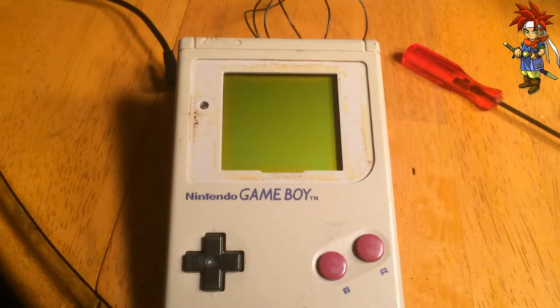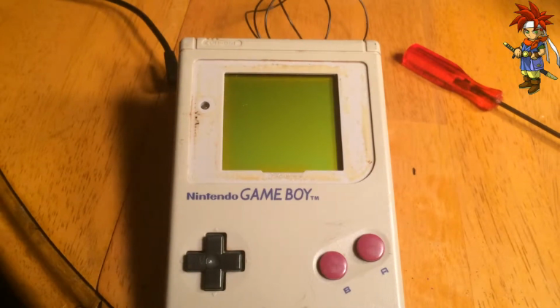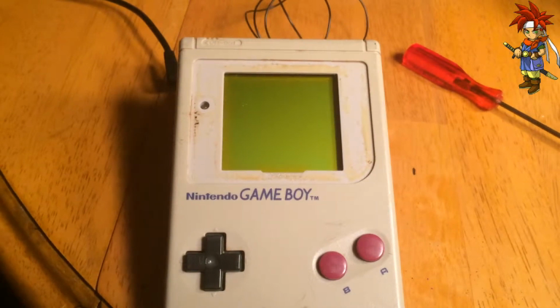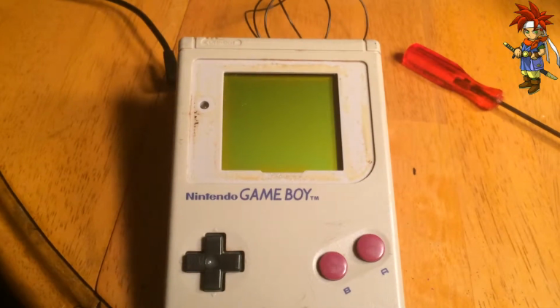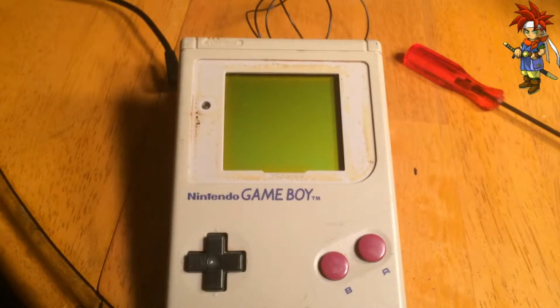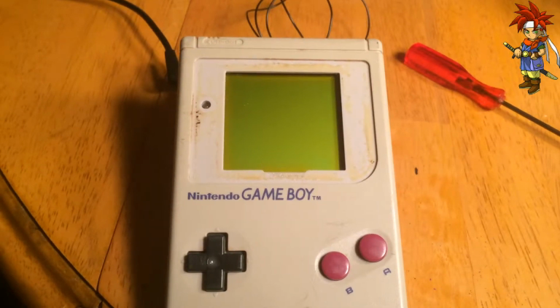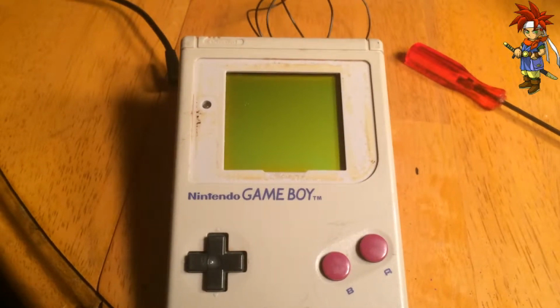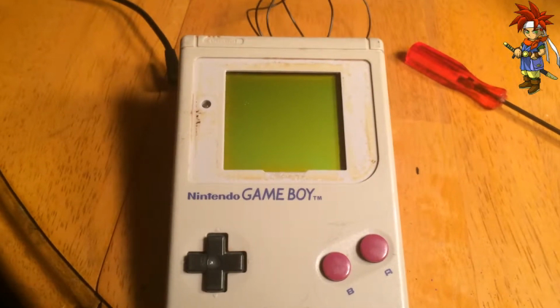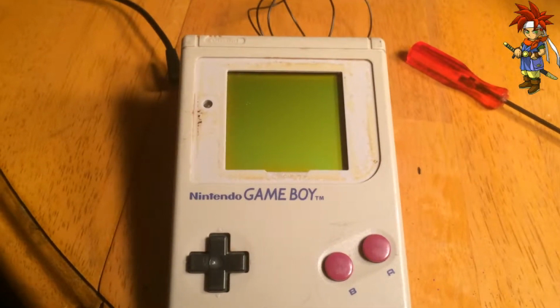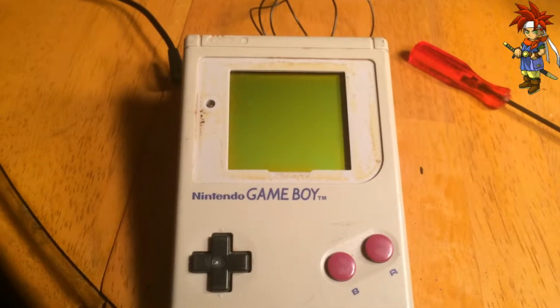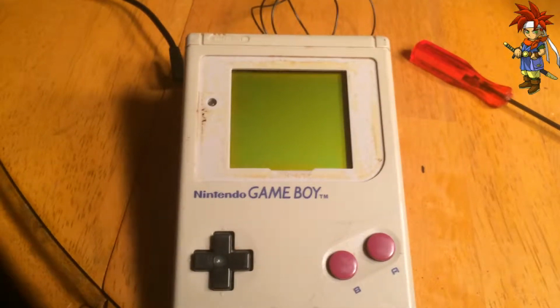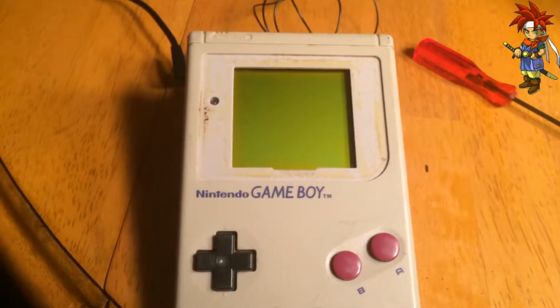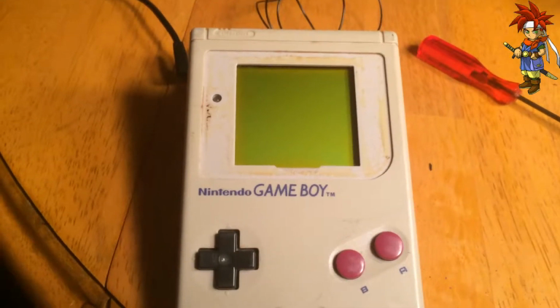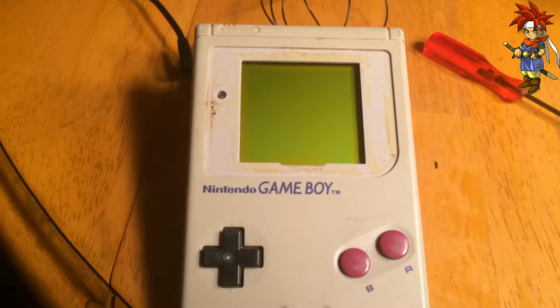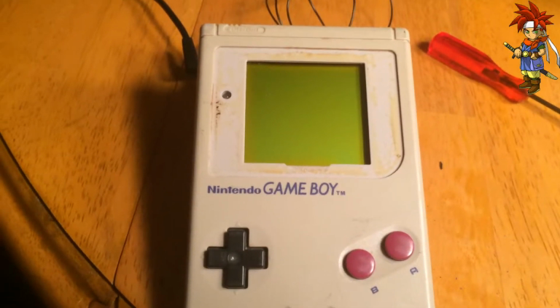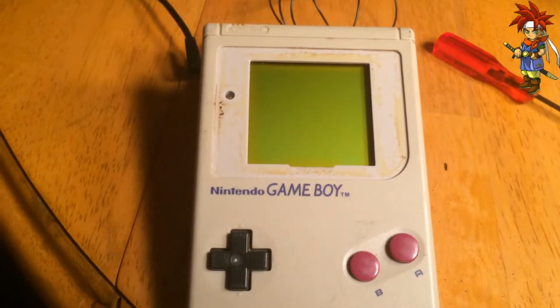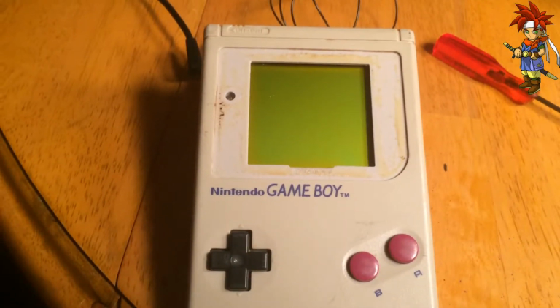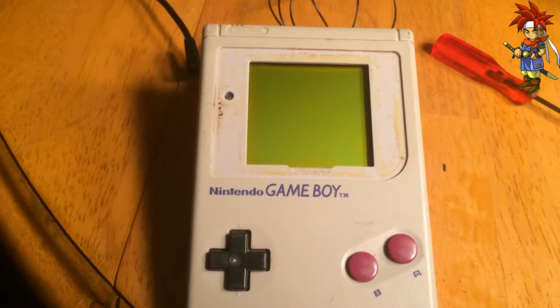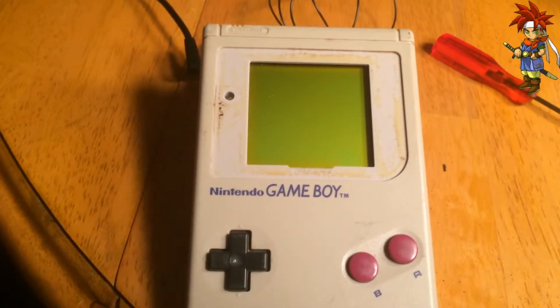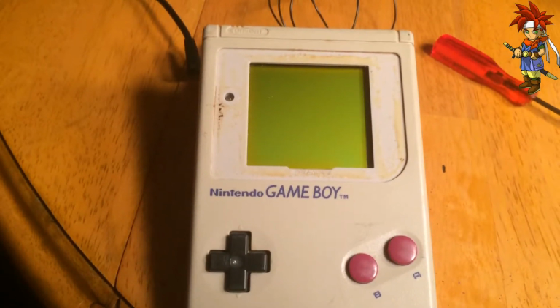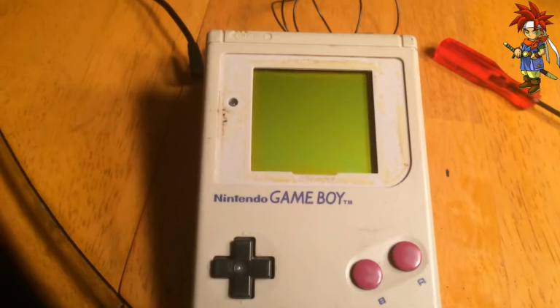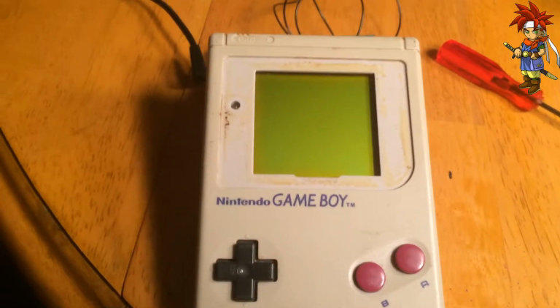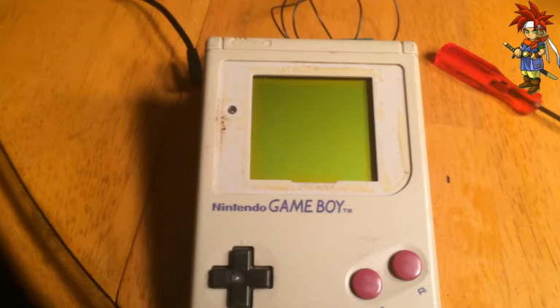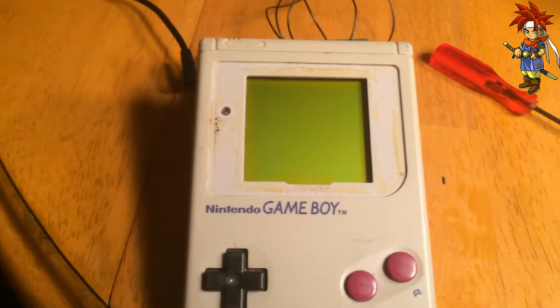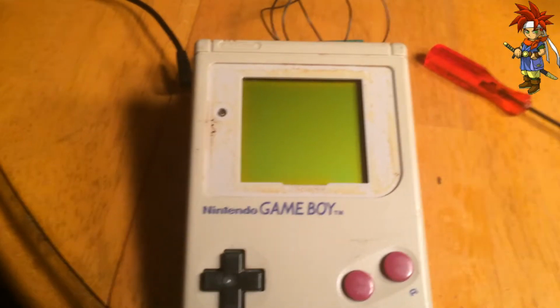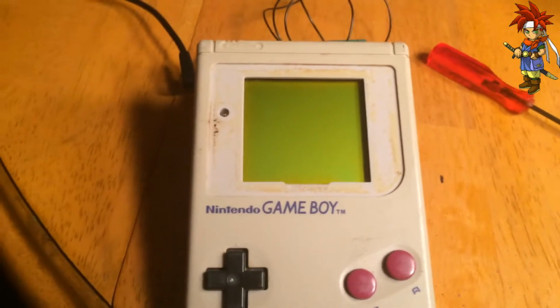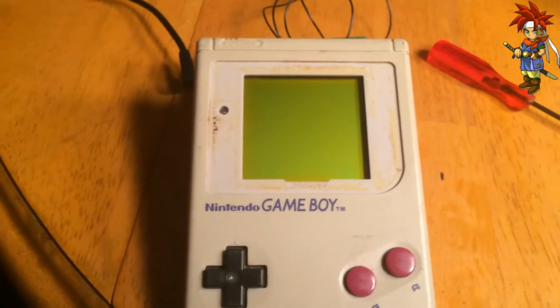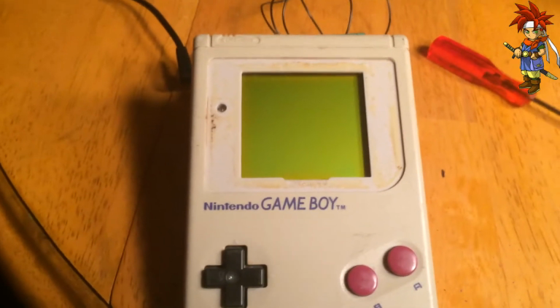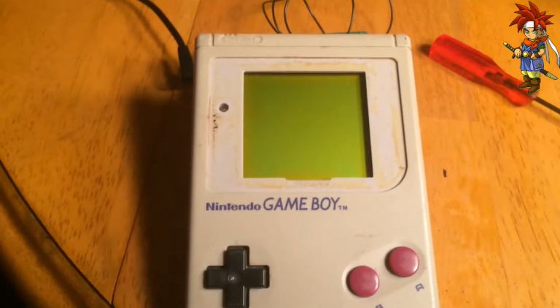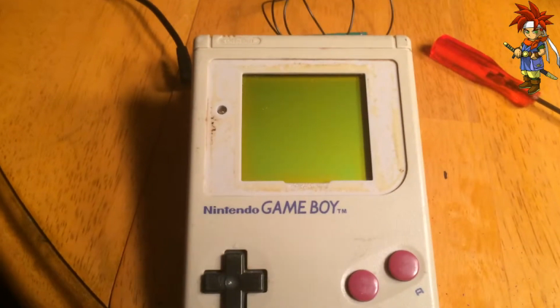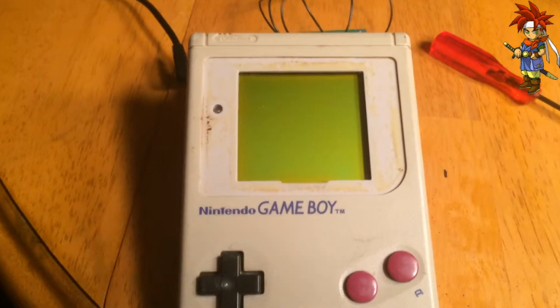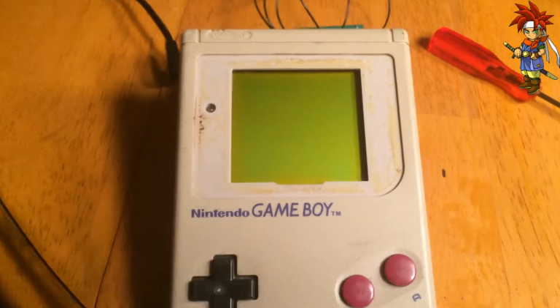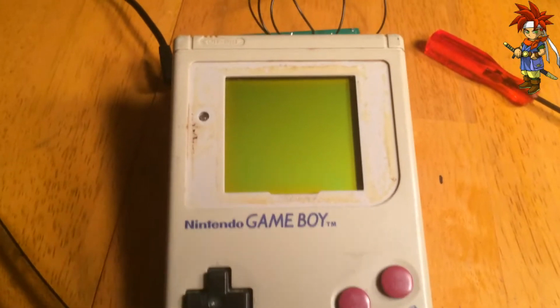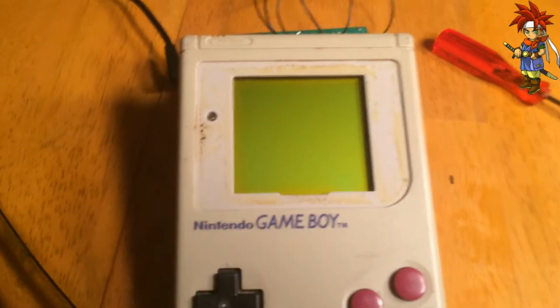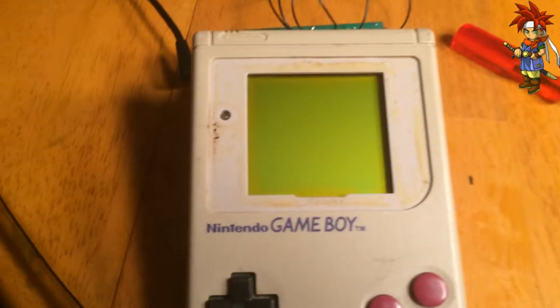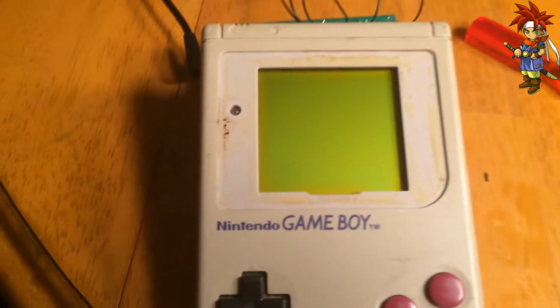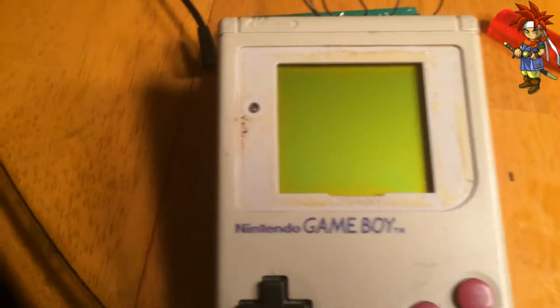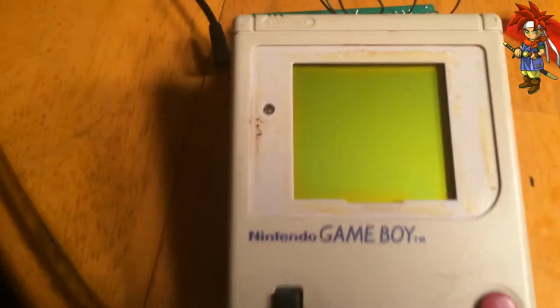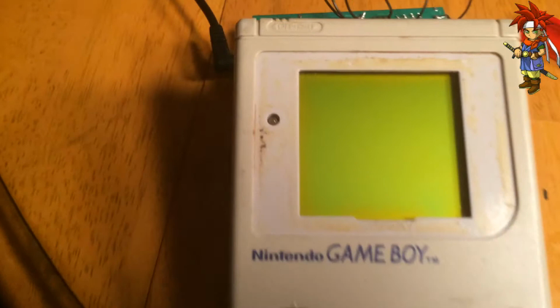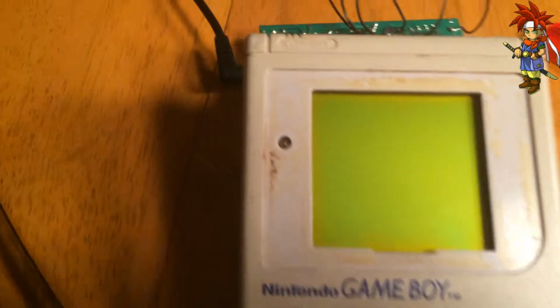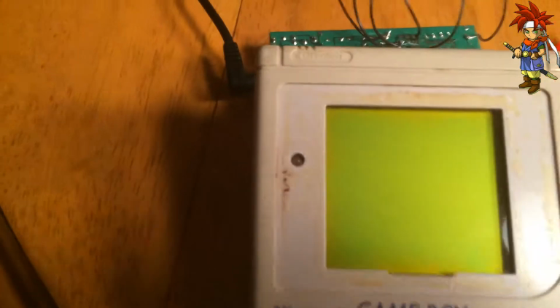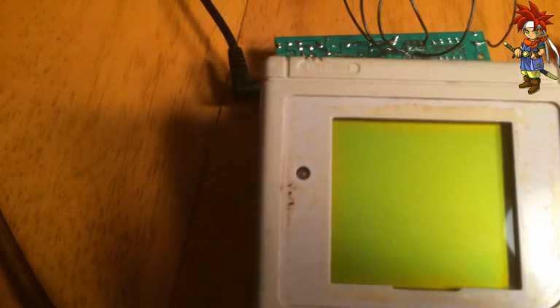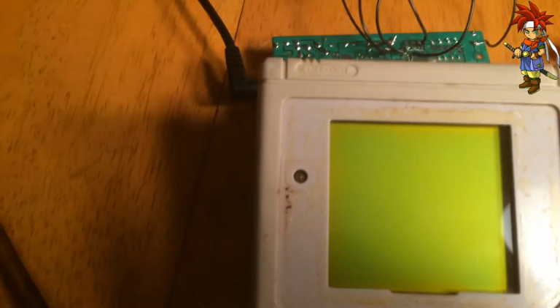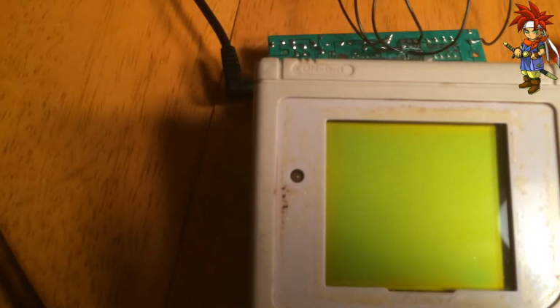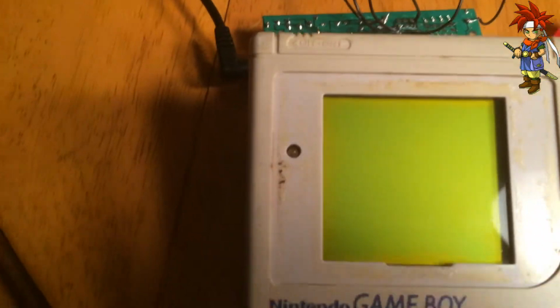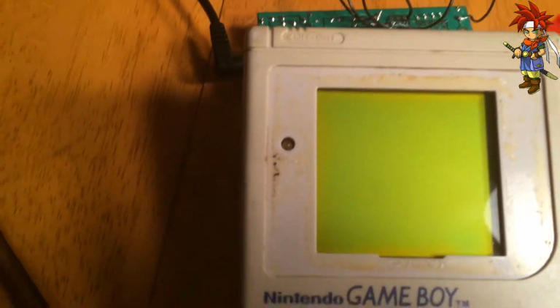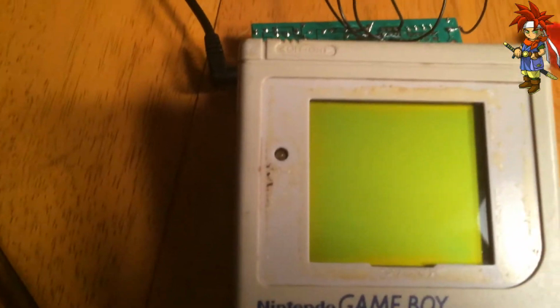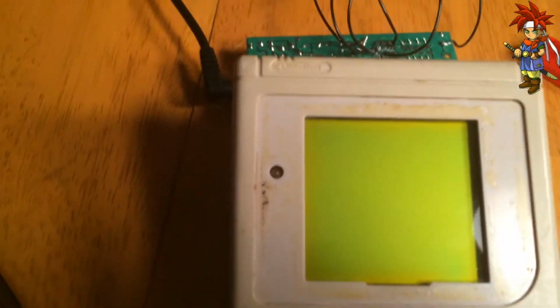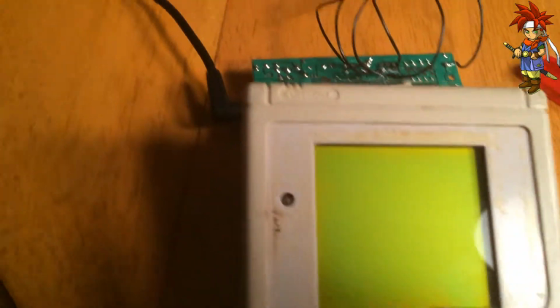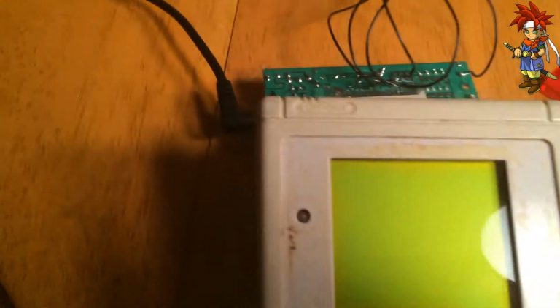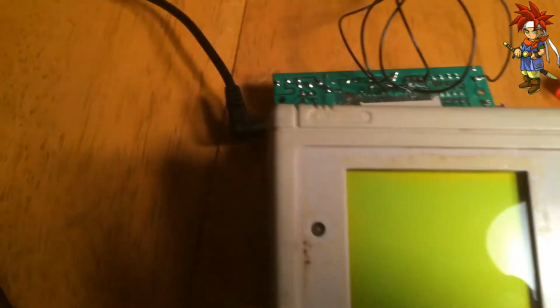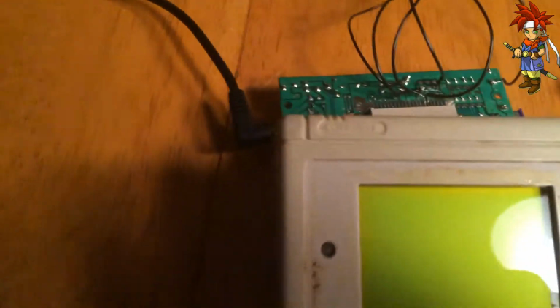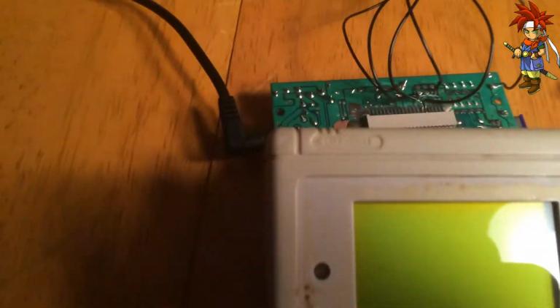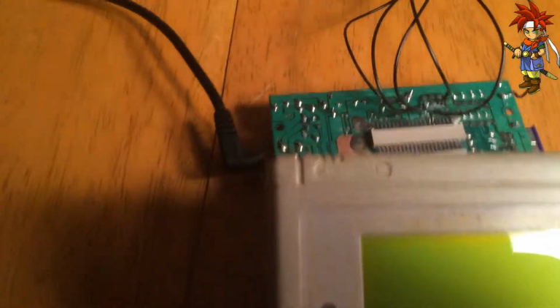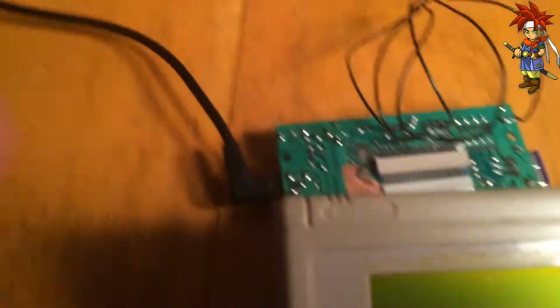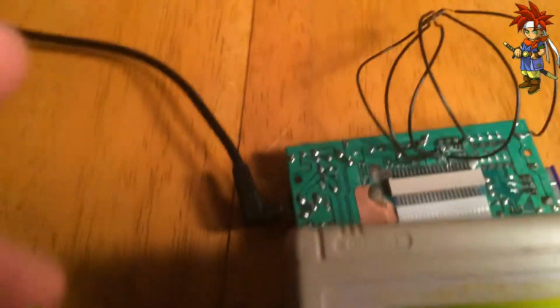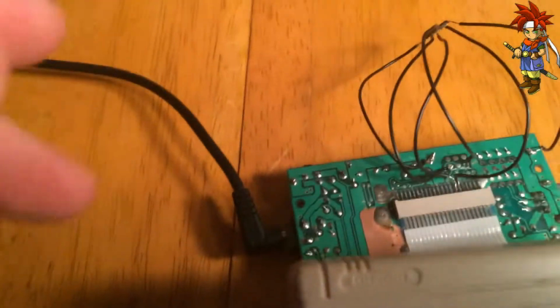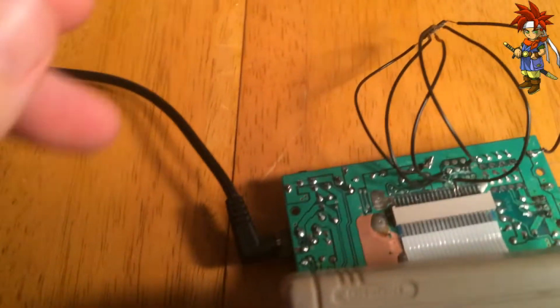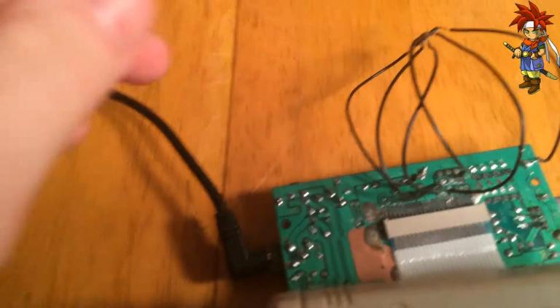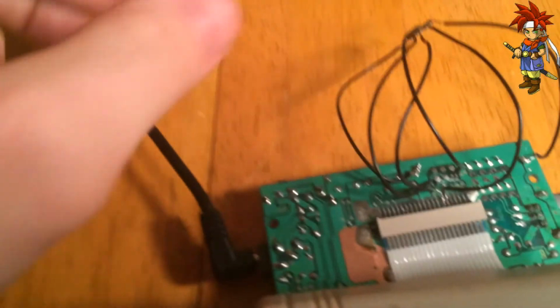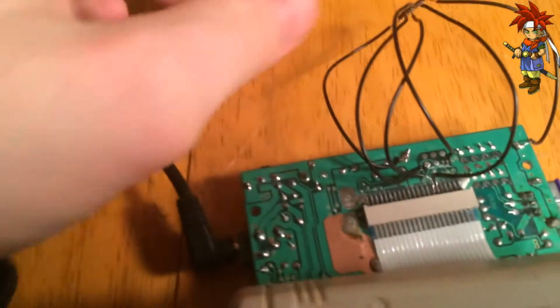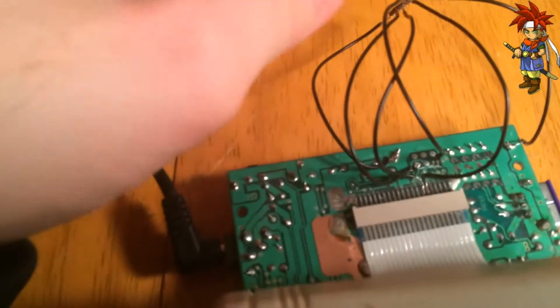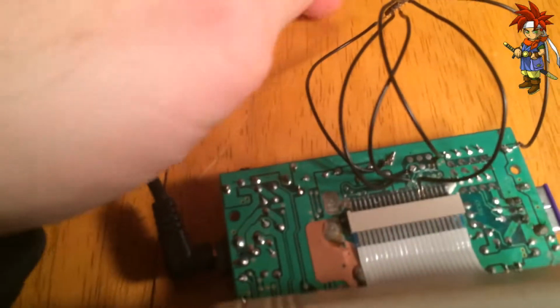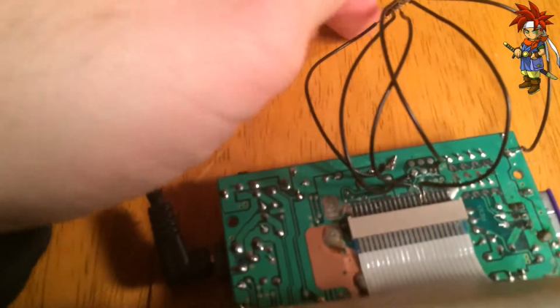Greetings, YouTube. This is Mr. Chrono666, and I am here biverting a Game Boy. Right now, I just recently installed the chip.